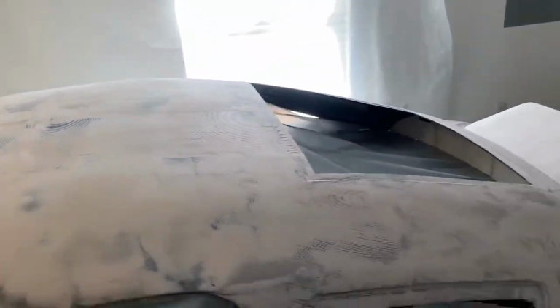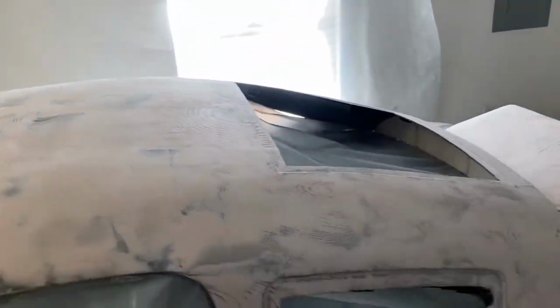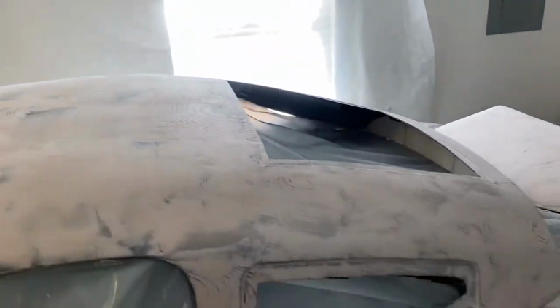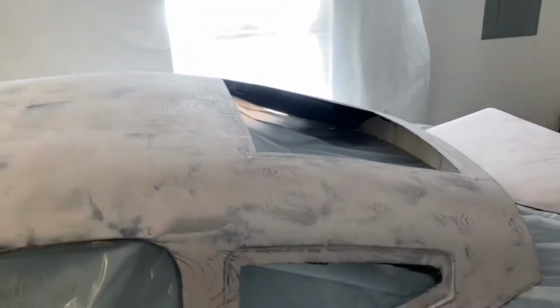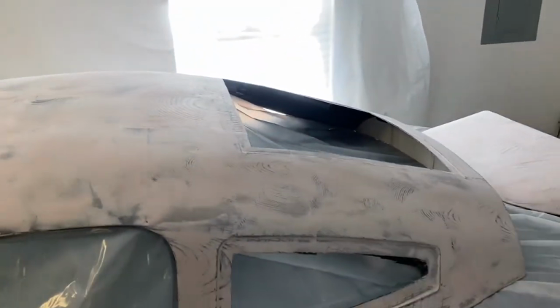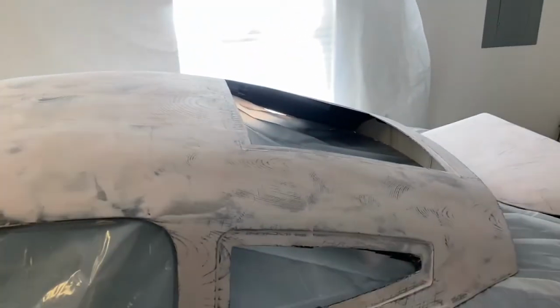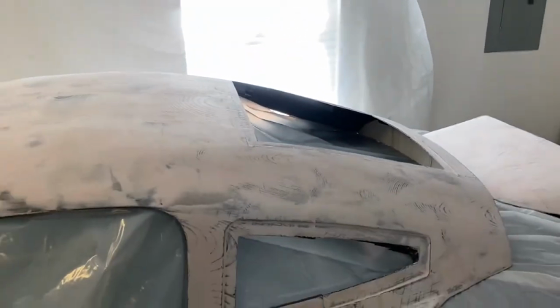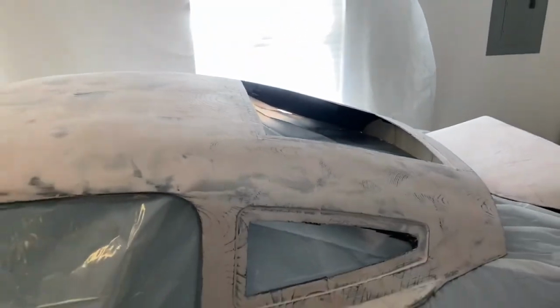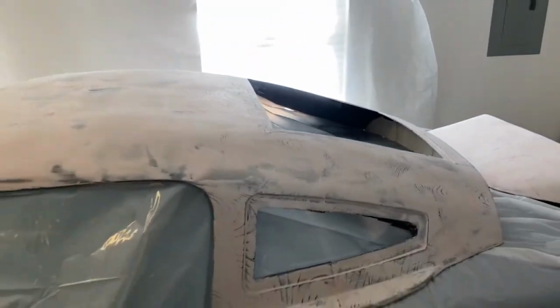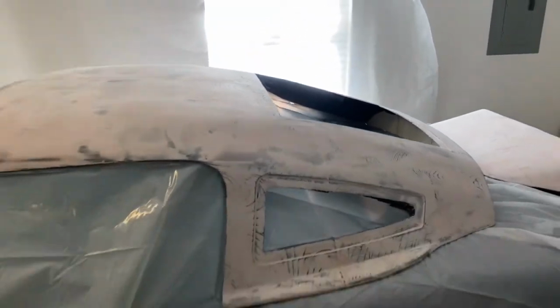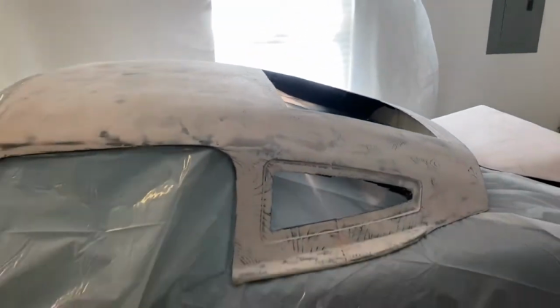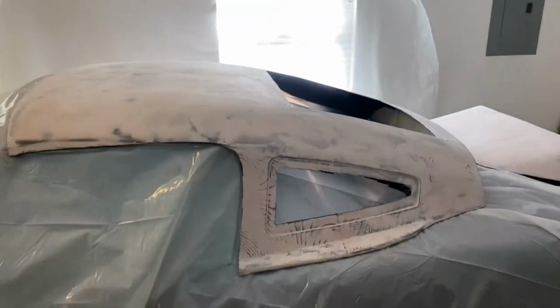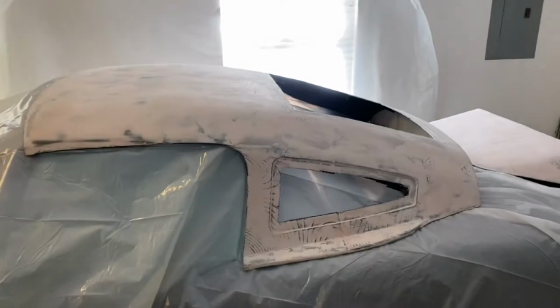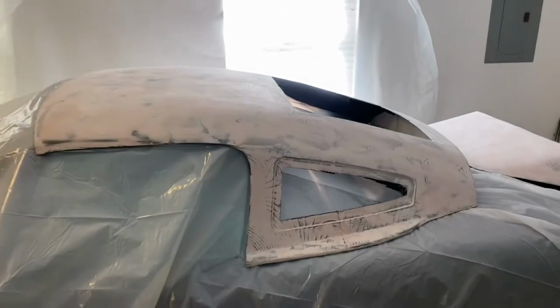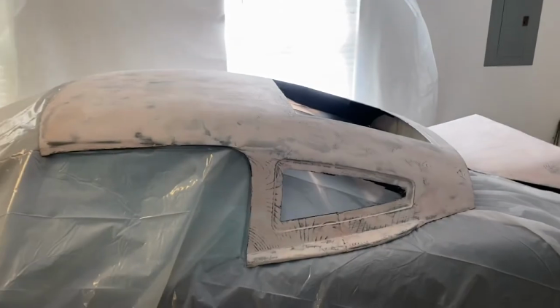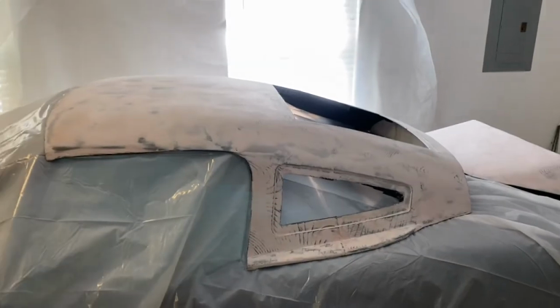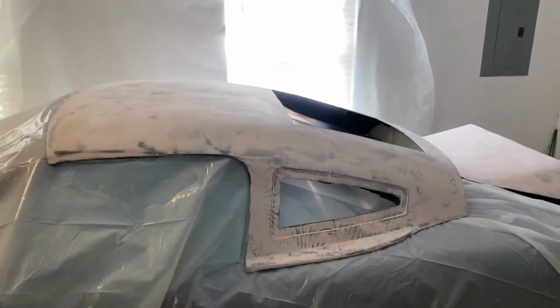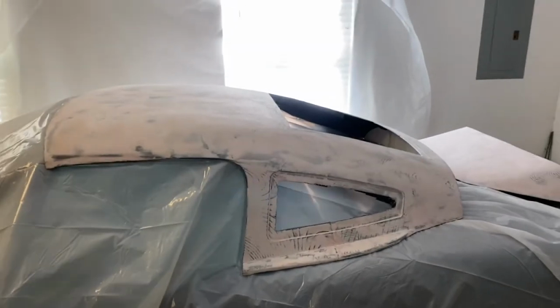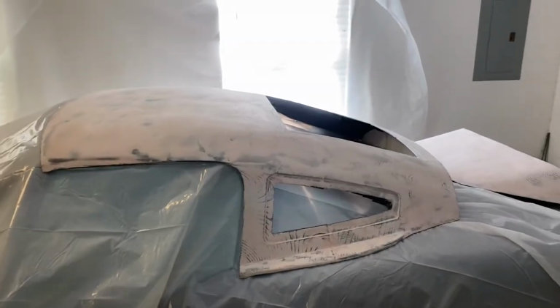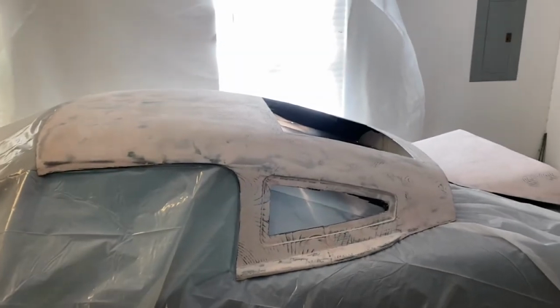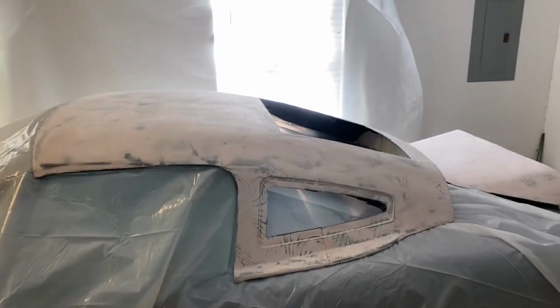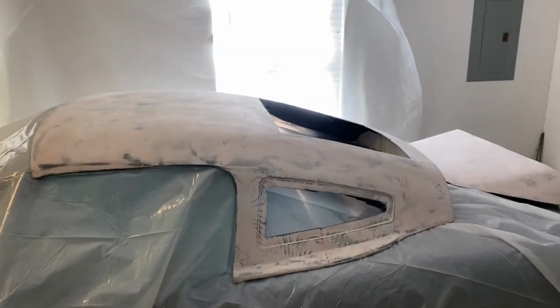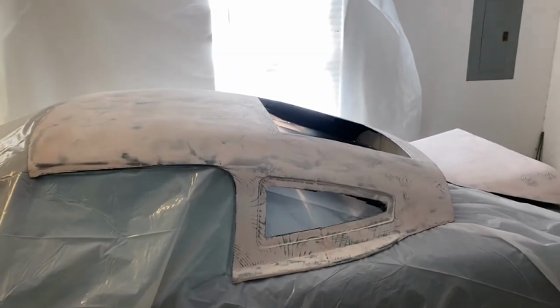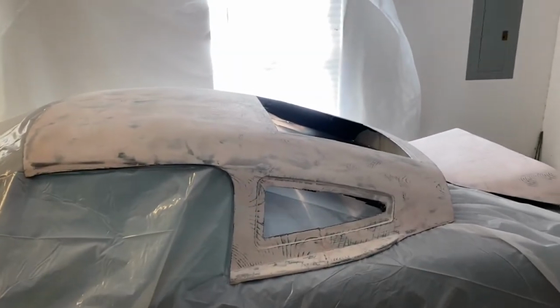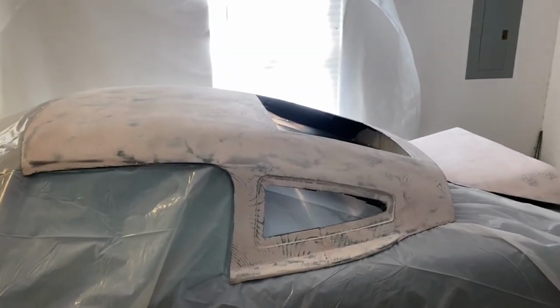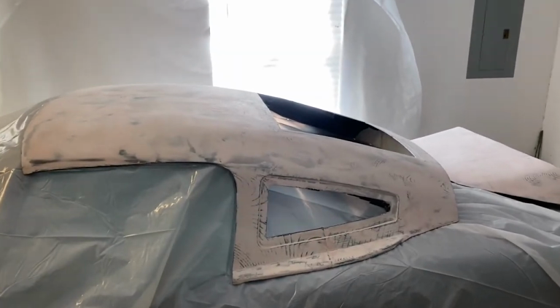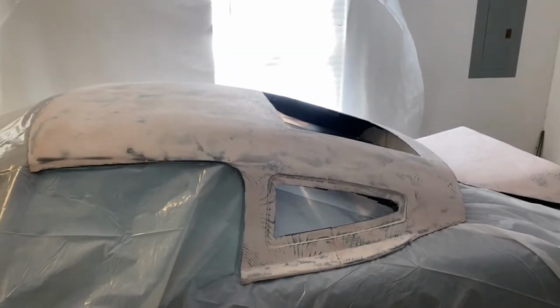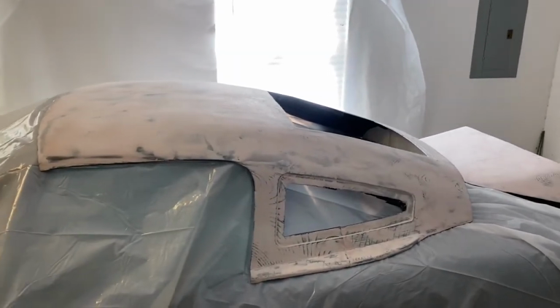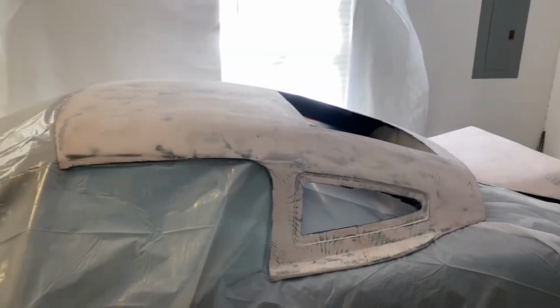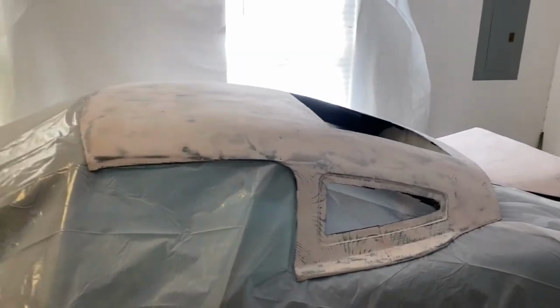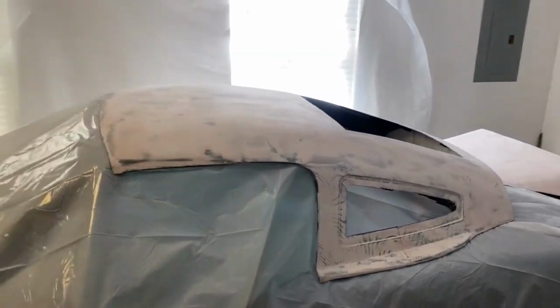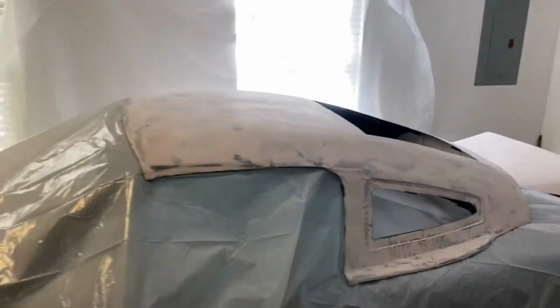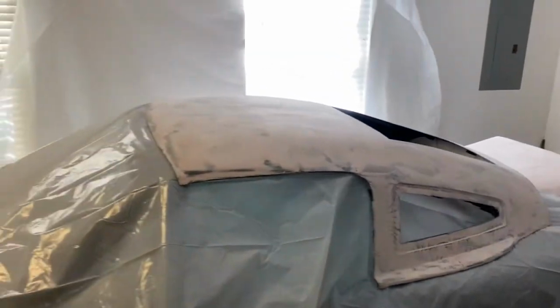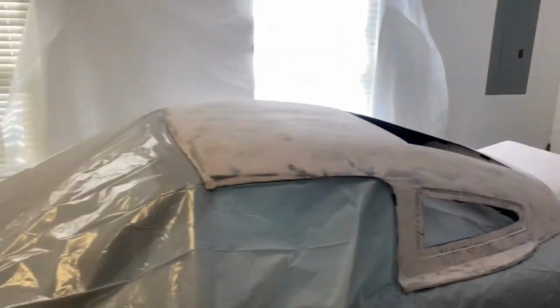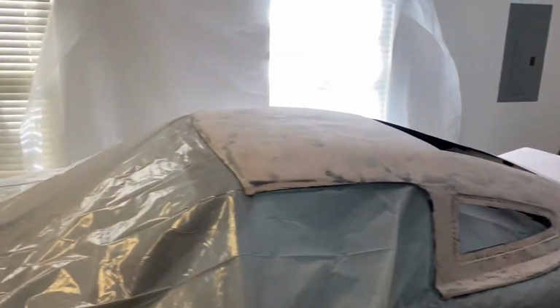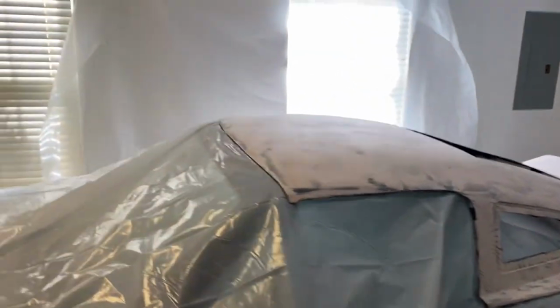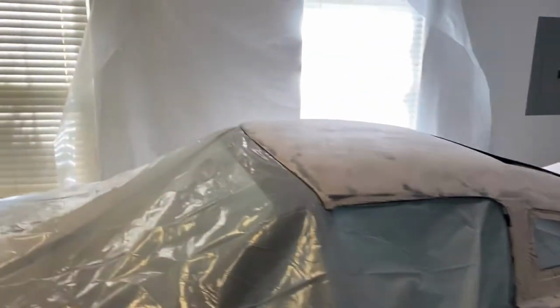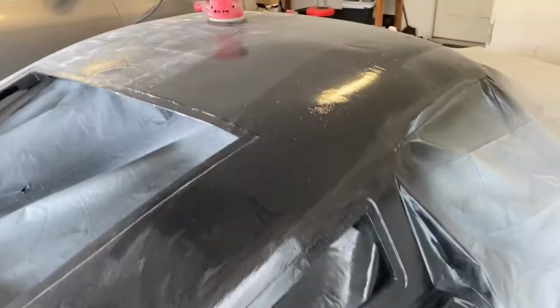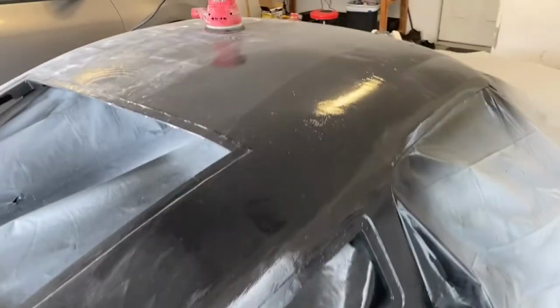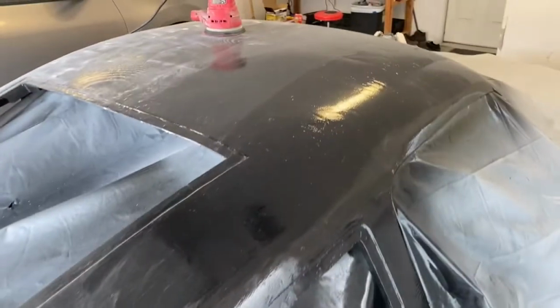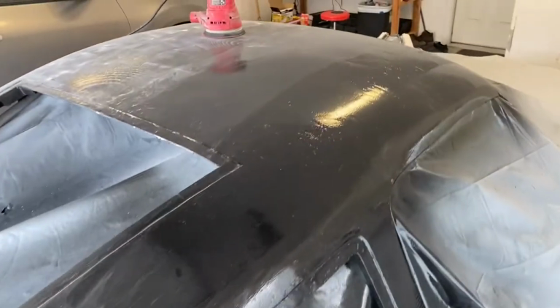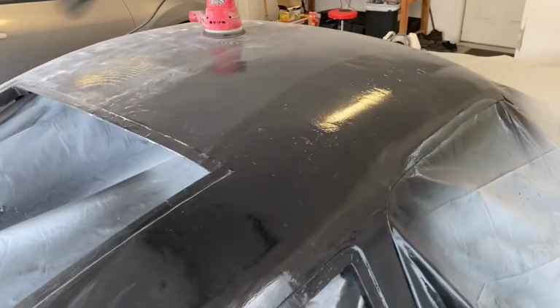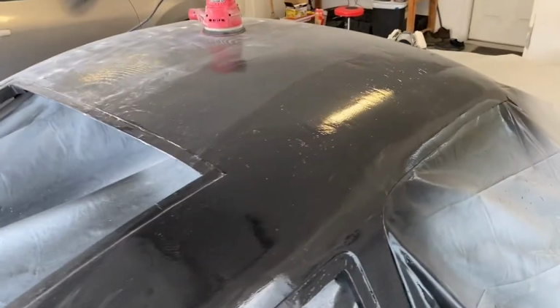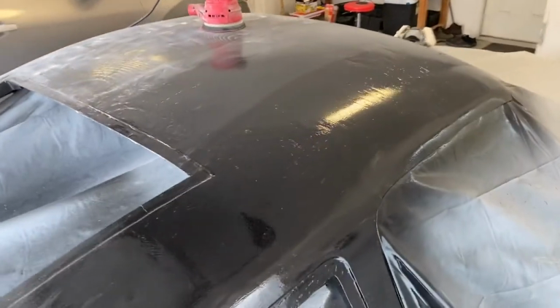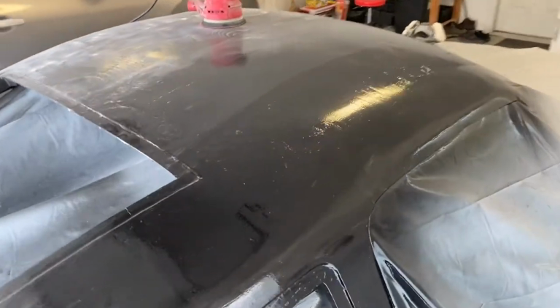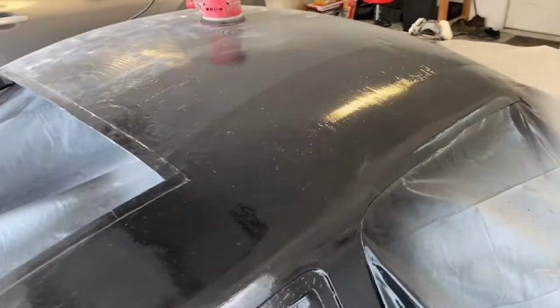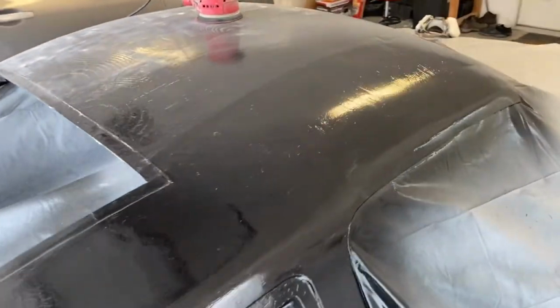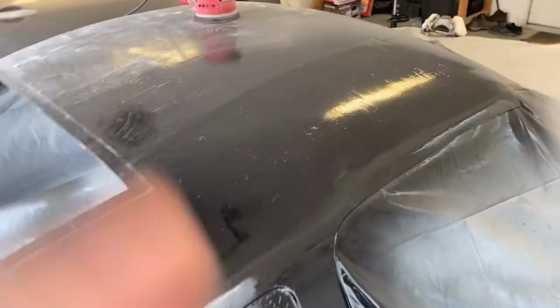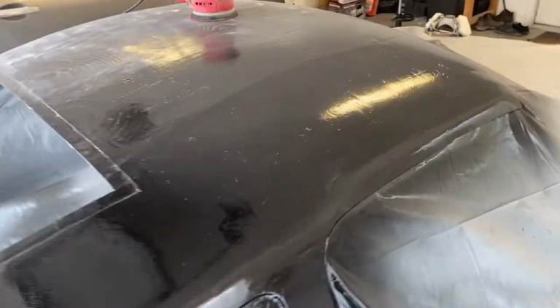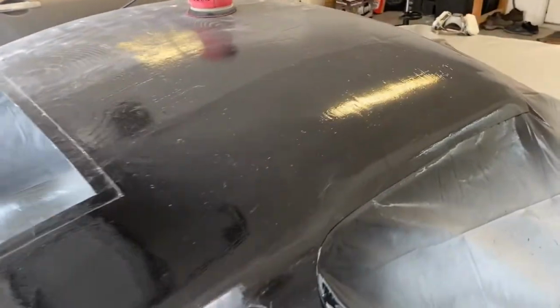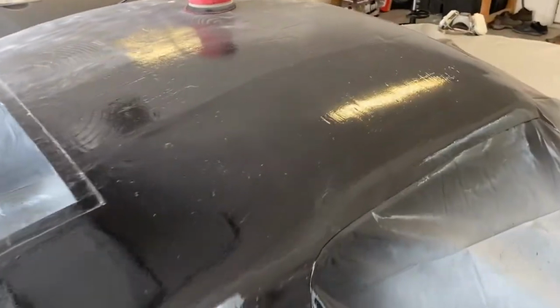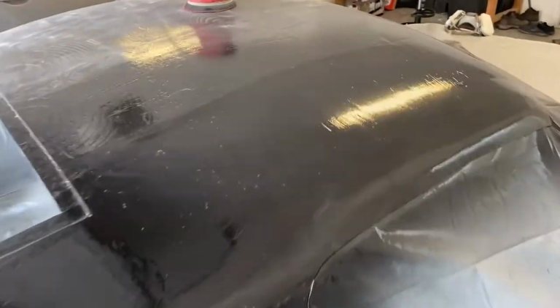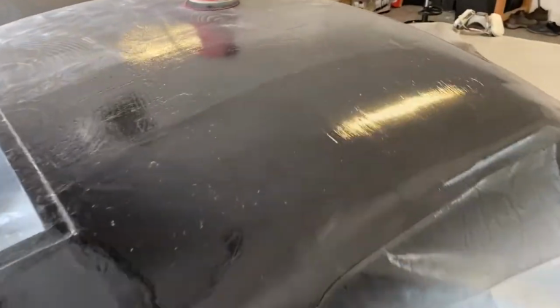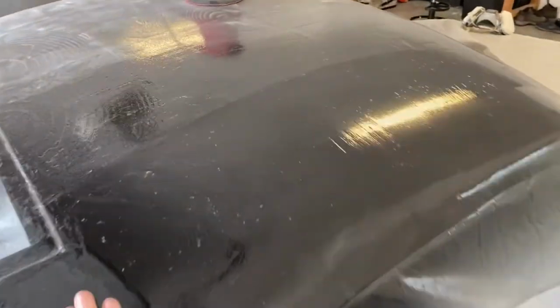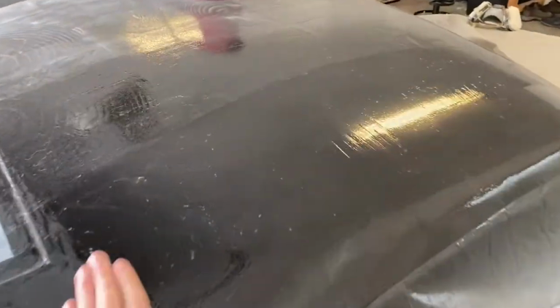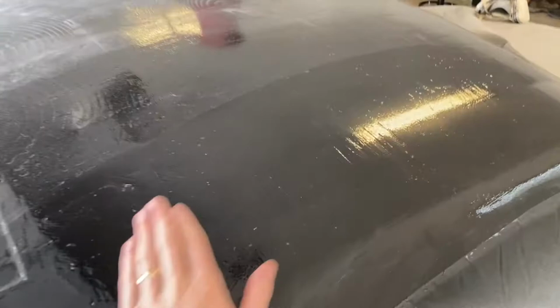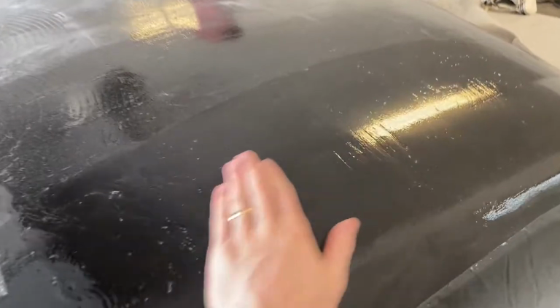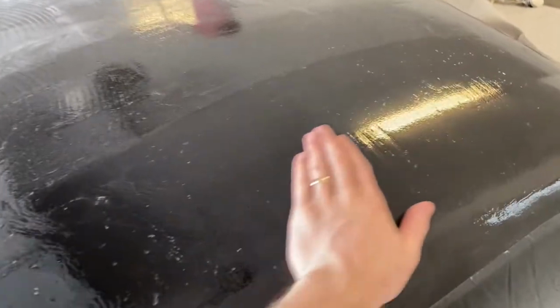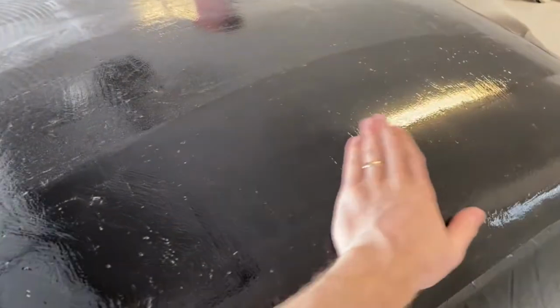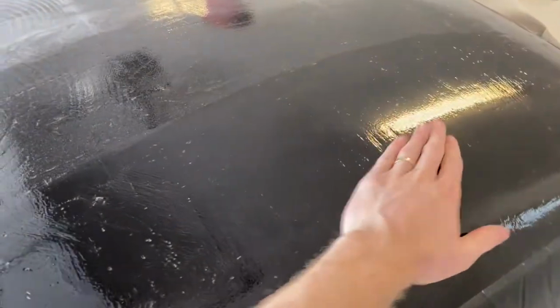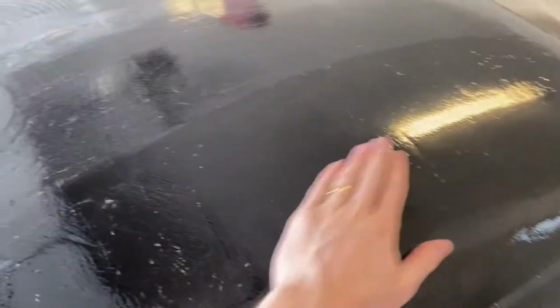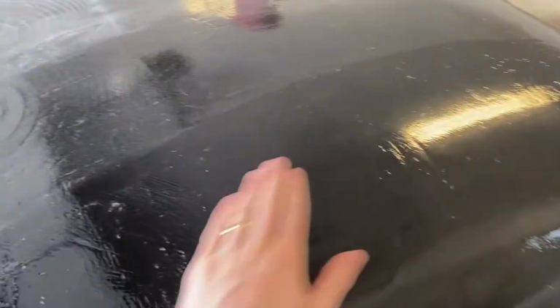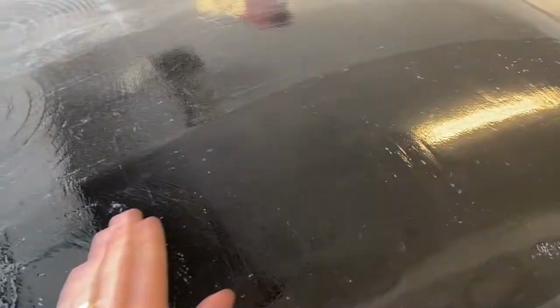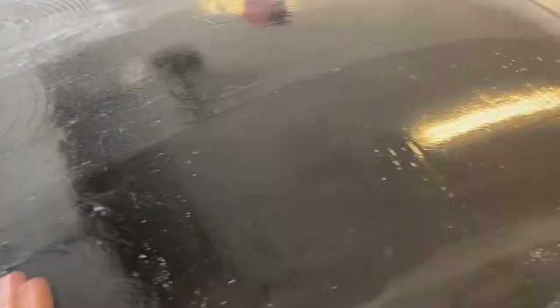That's going to give it a really glossy flat finish. It's already pretty smooth, but this is going to get it a lot better finish for the mold. It's the next day and the gel coat is all dry.